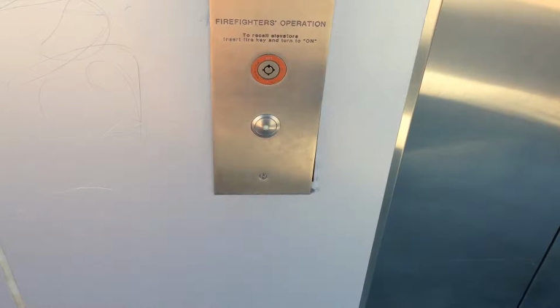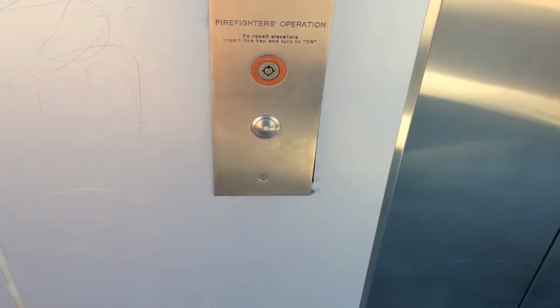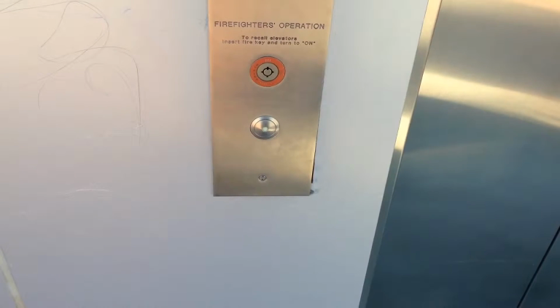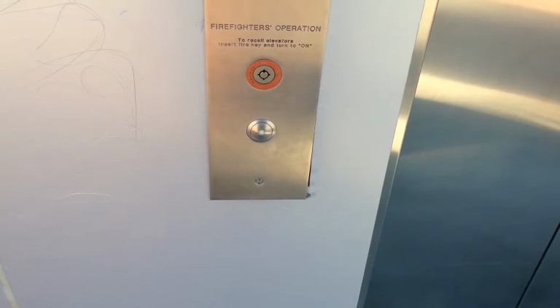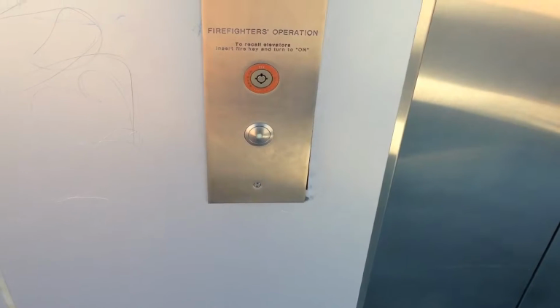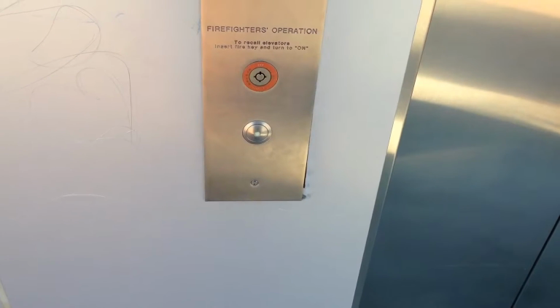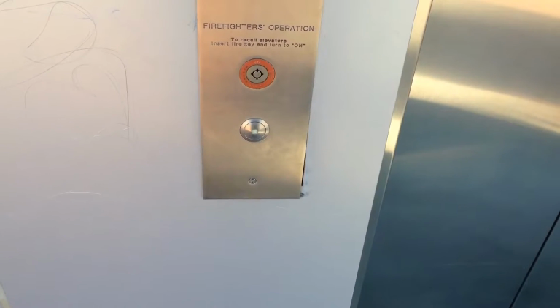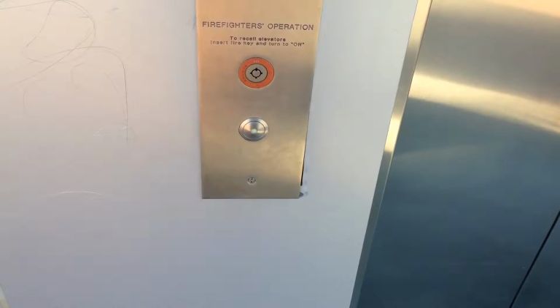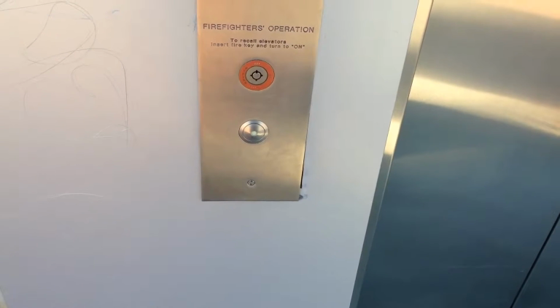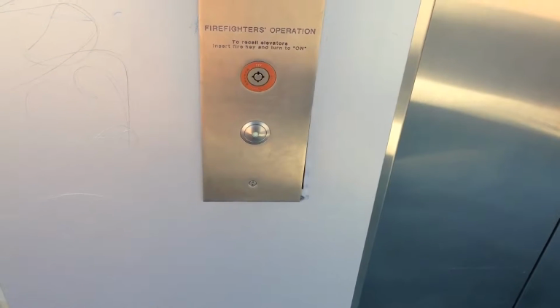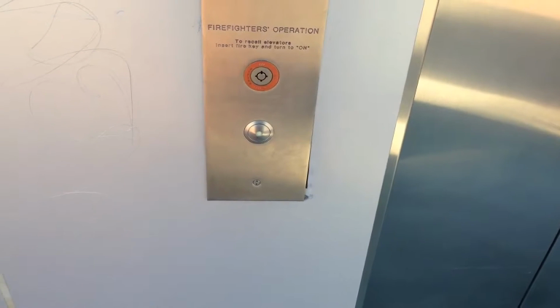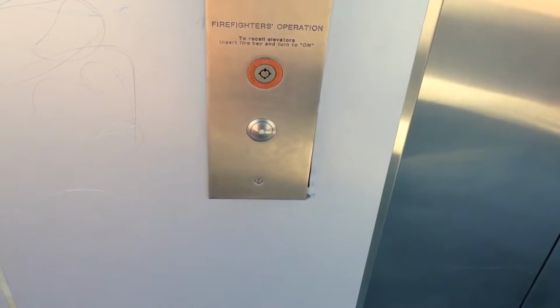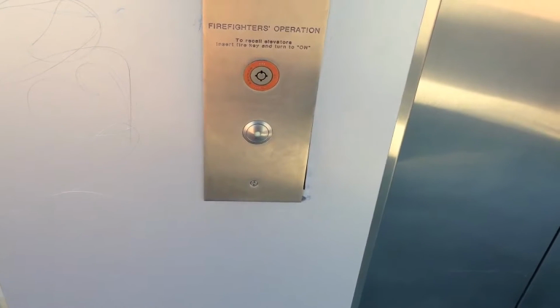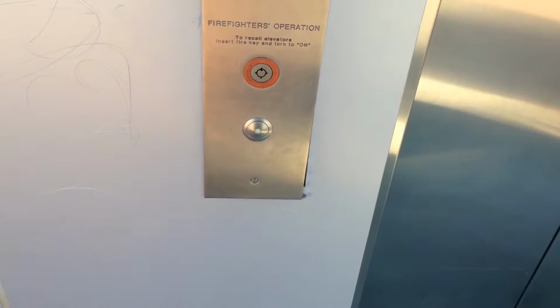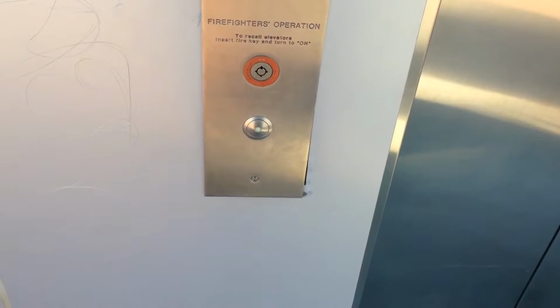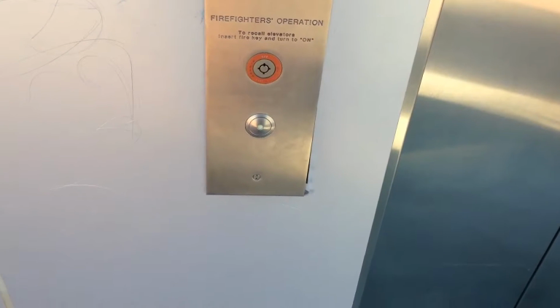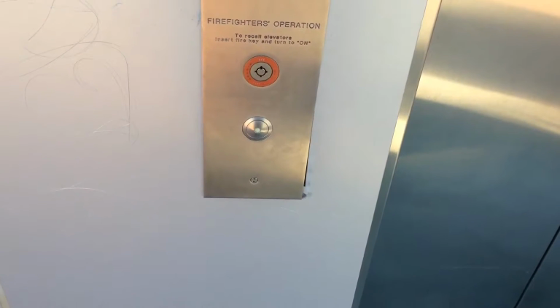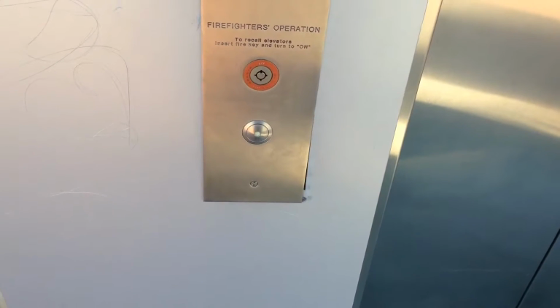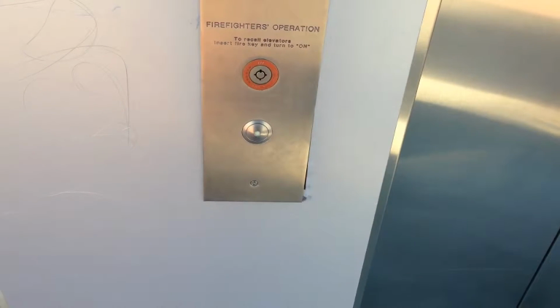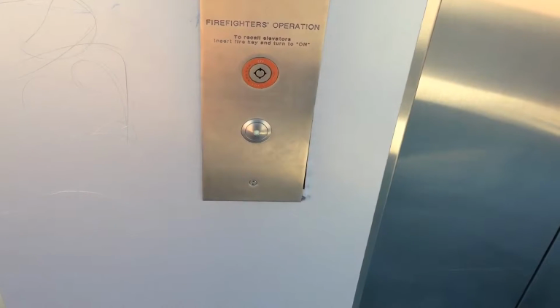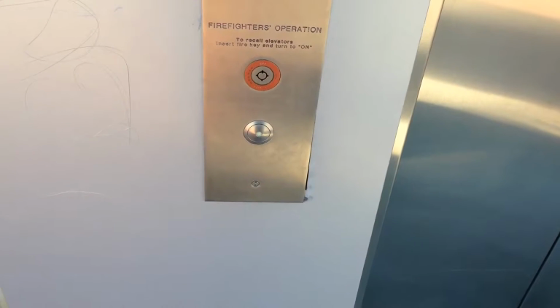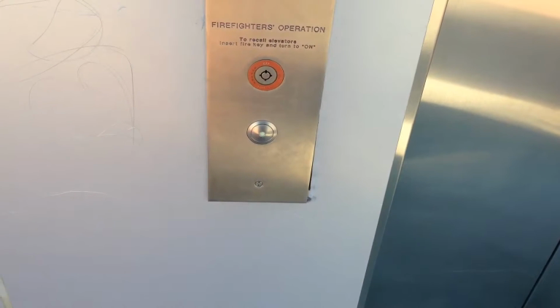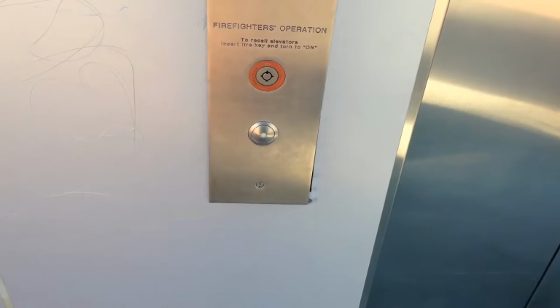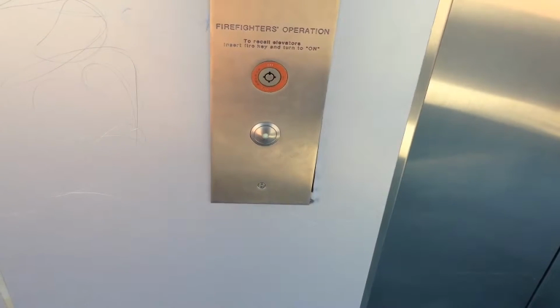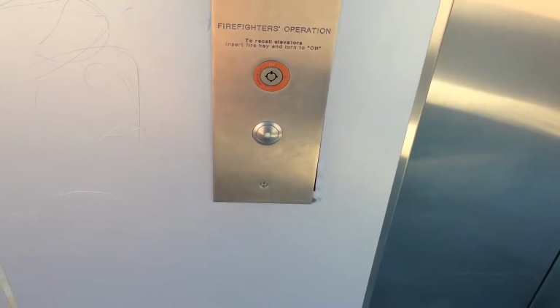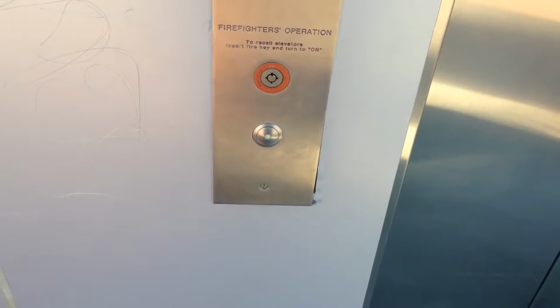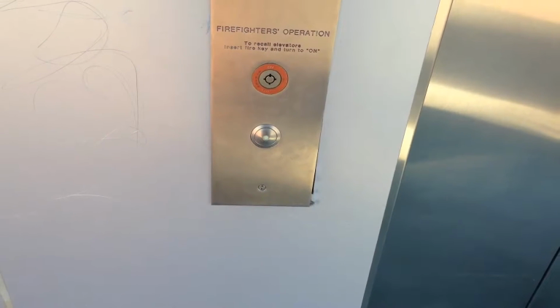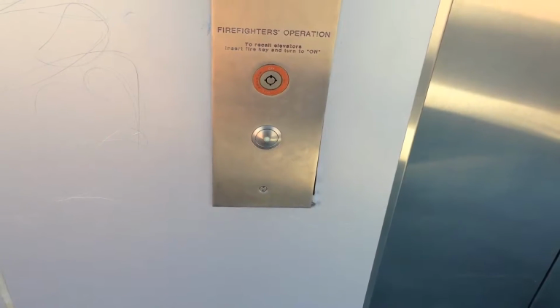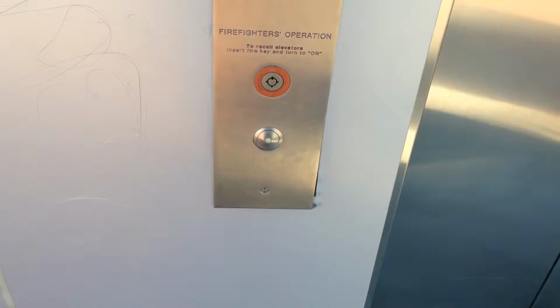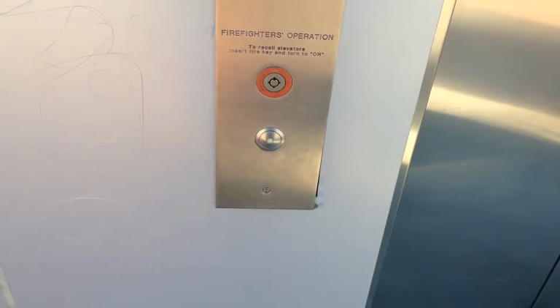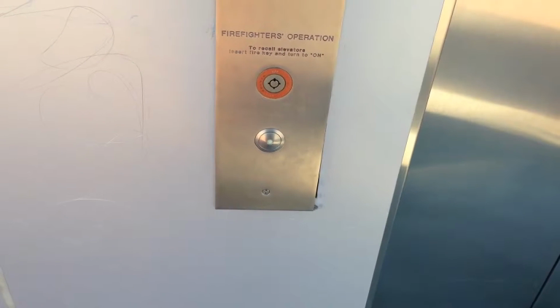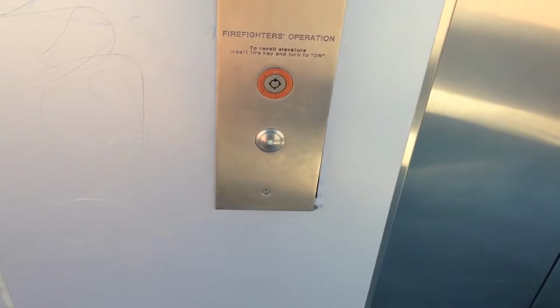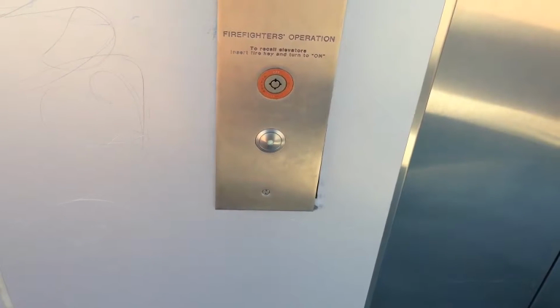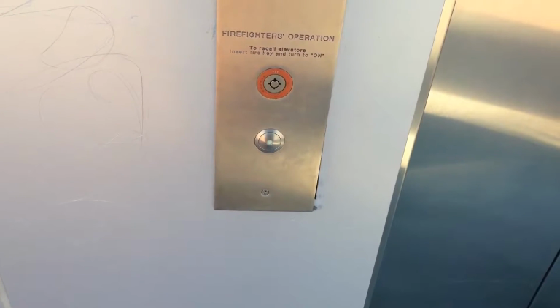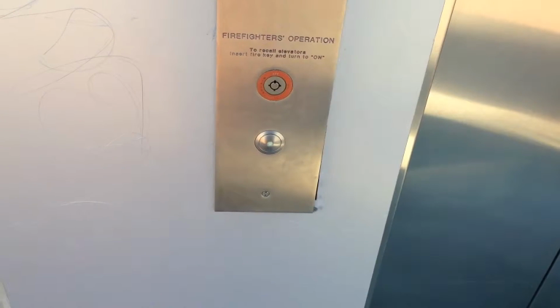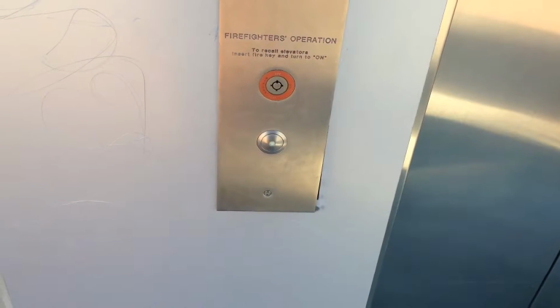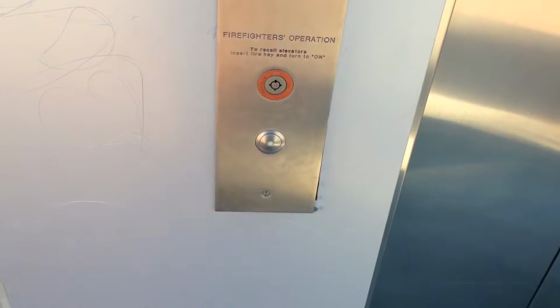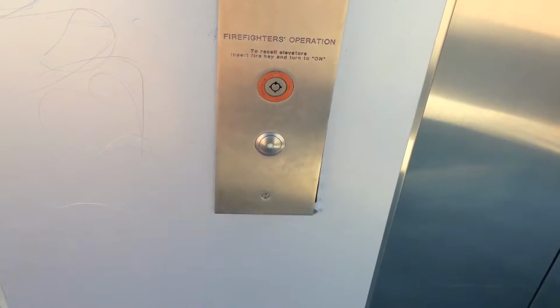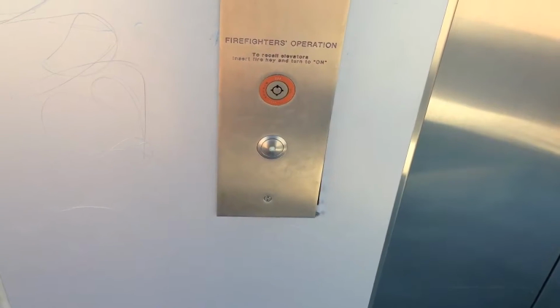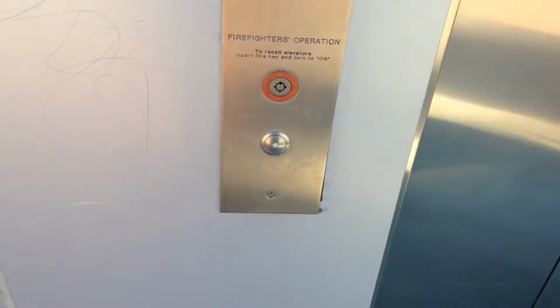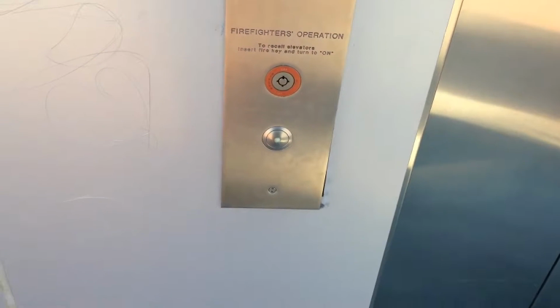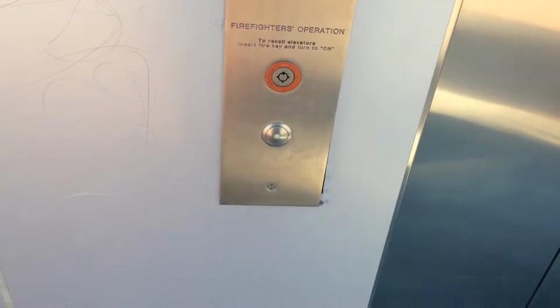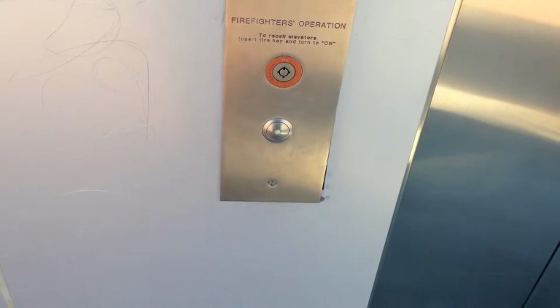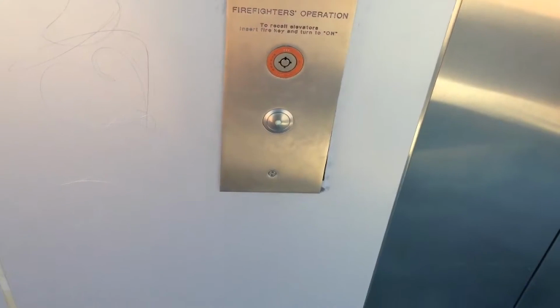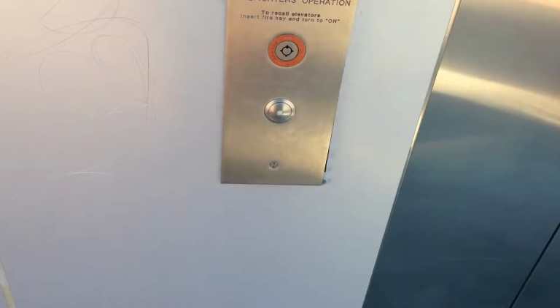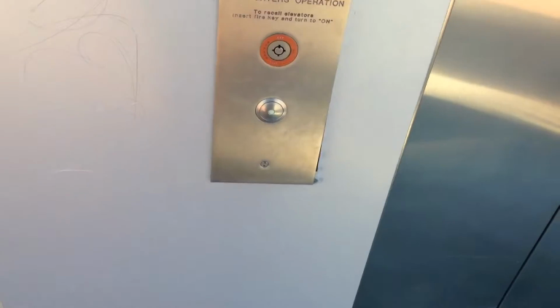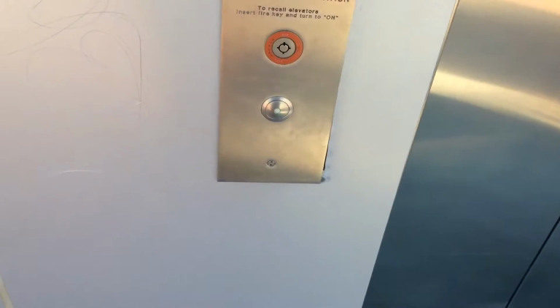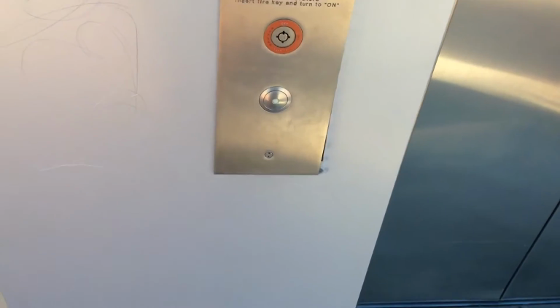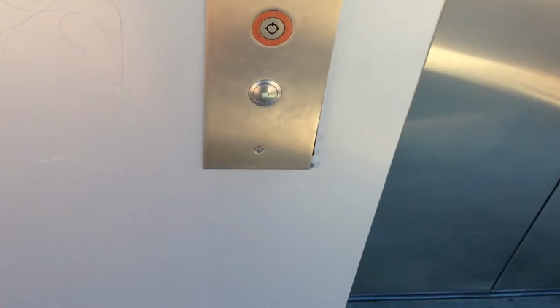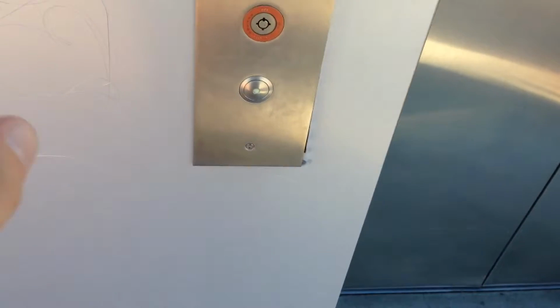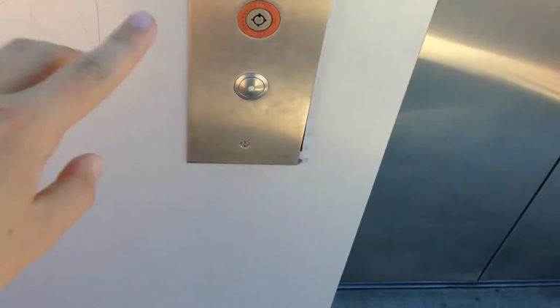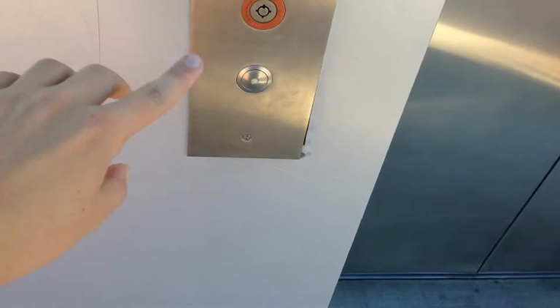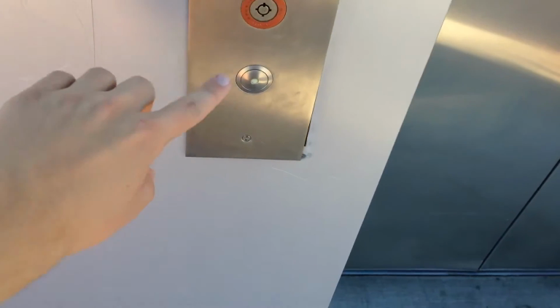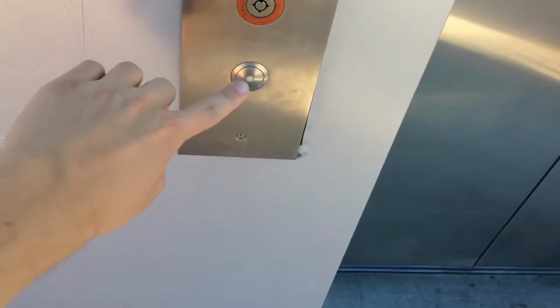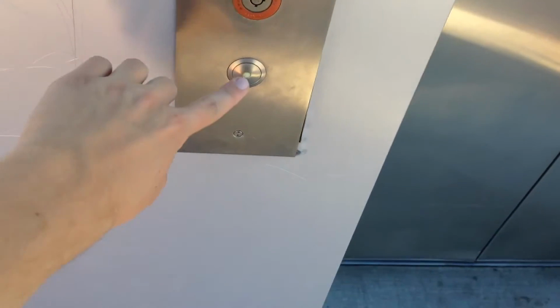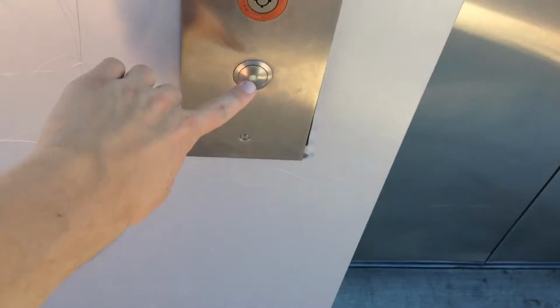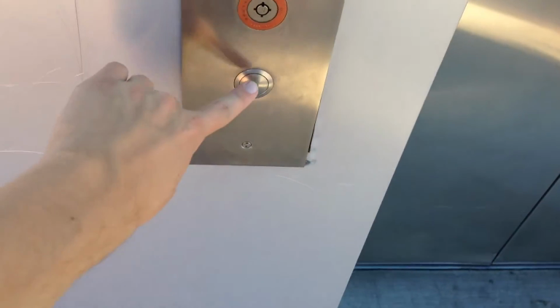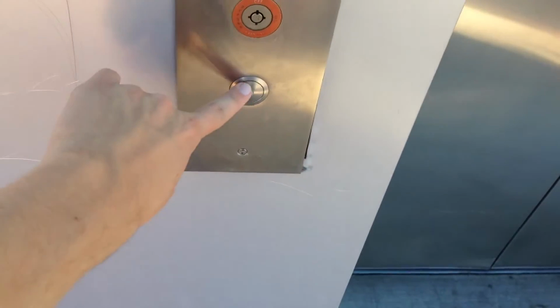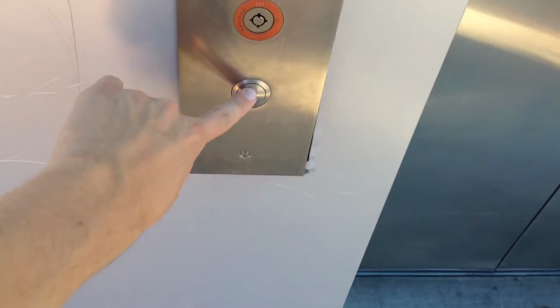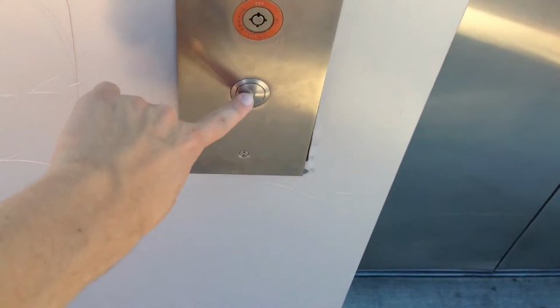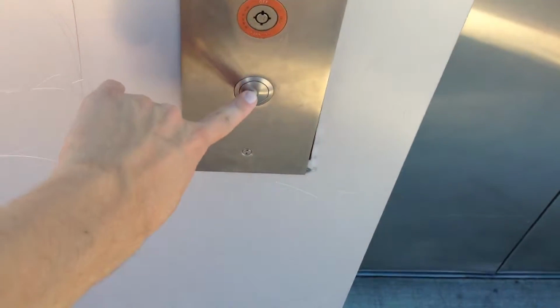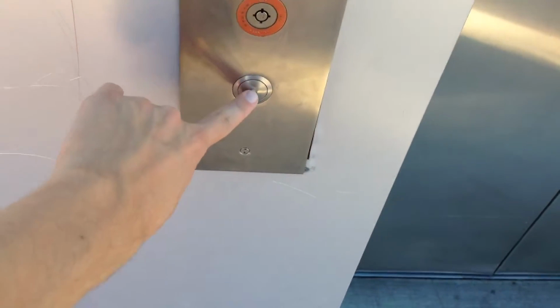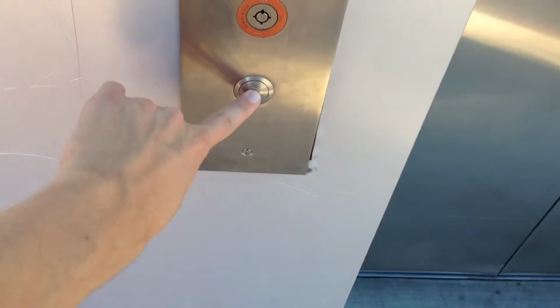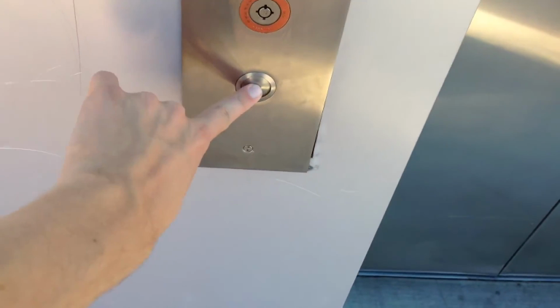This is the elevator here at the main library on the University of Arizona's campus in Tucson, Arizona.